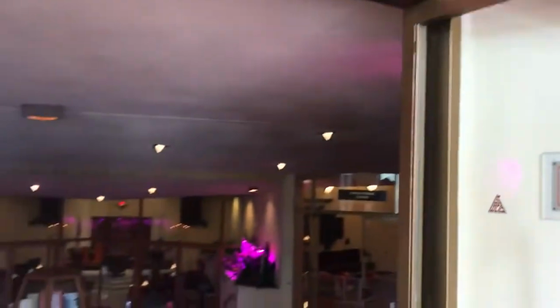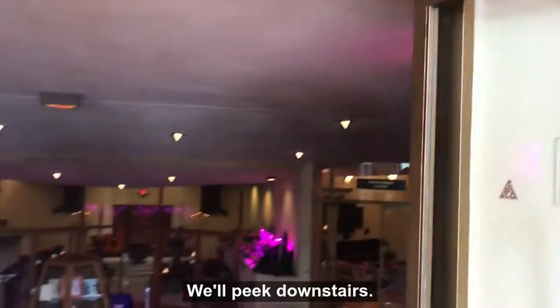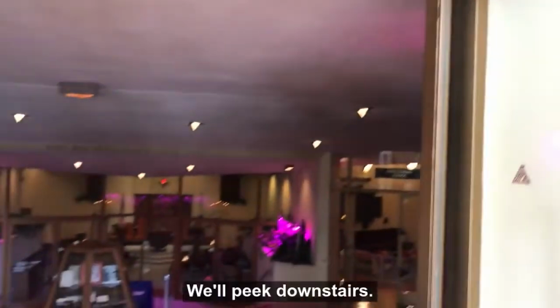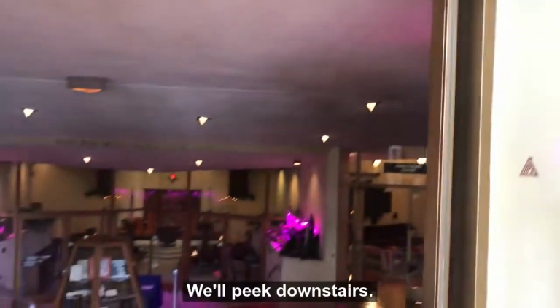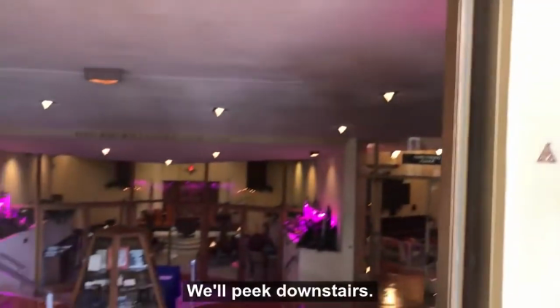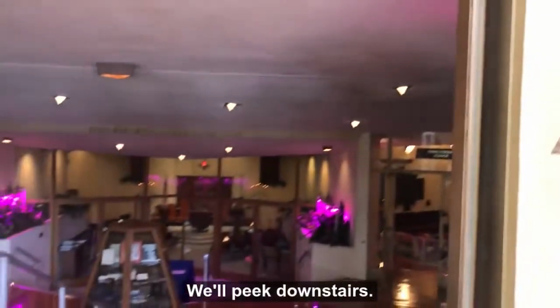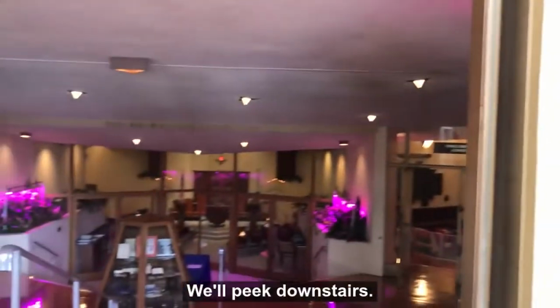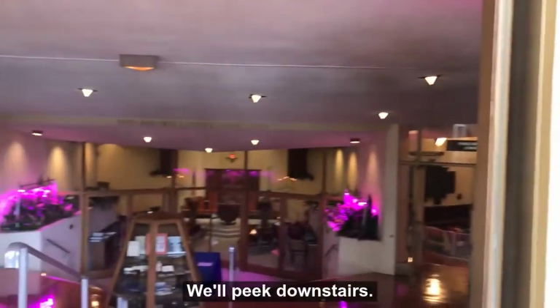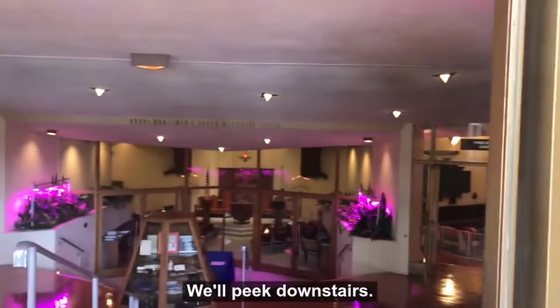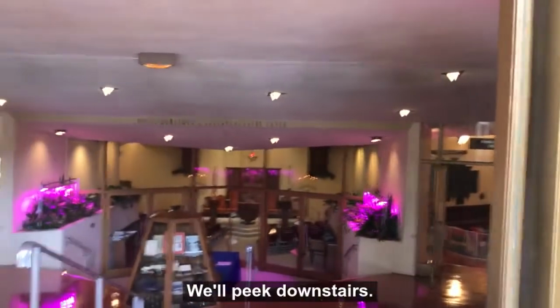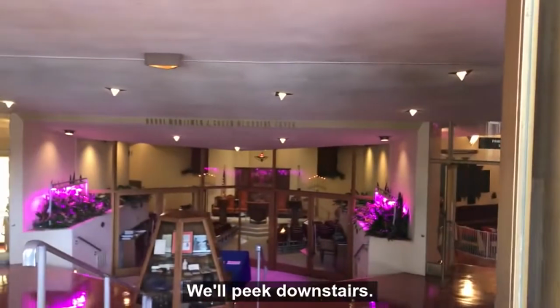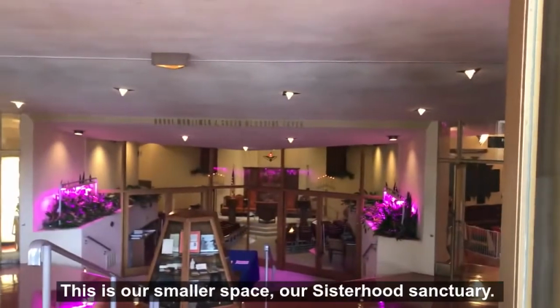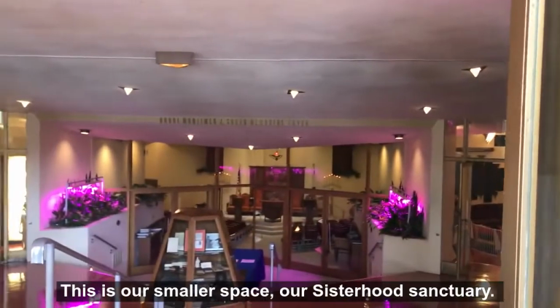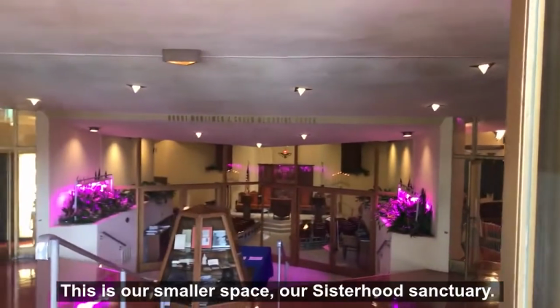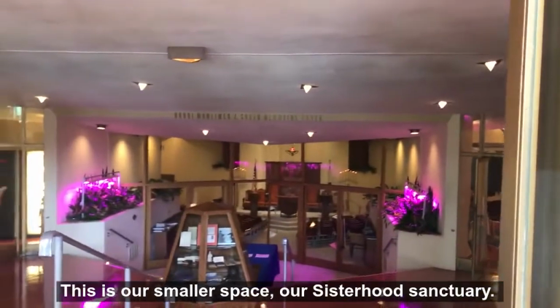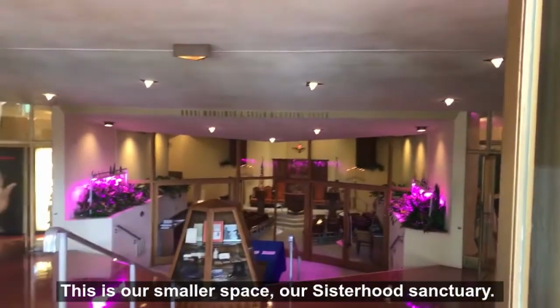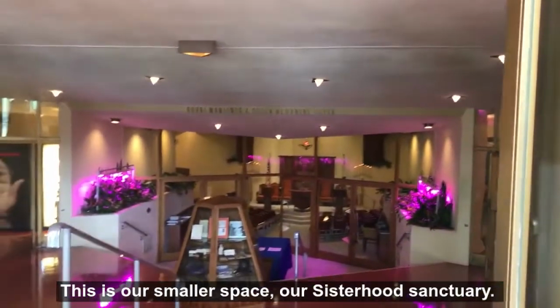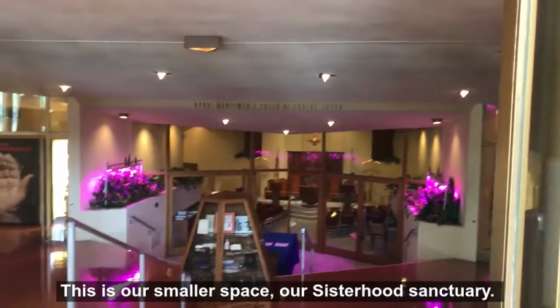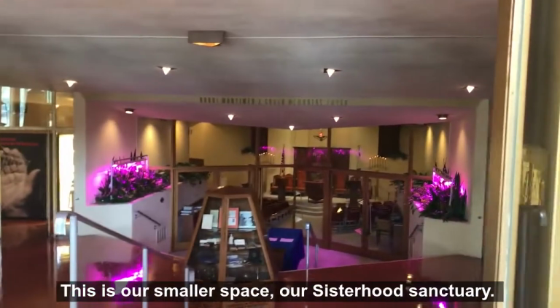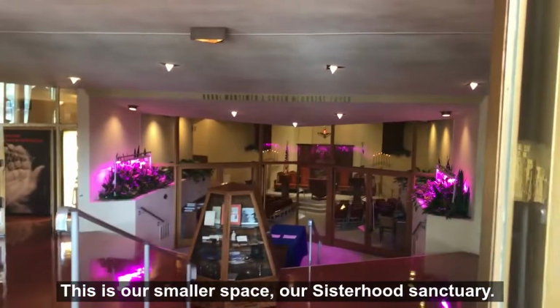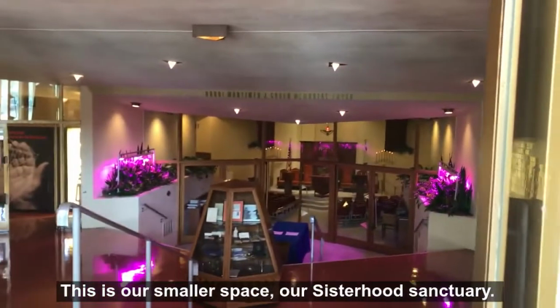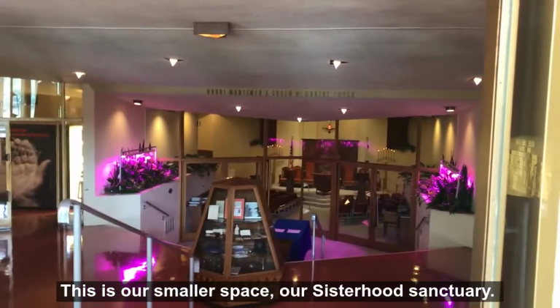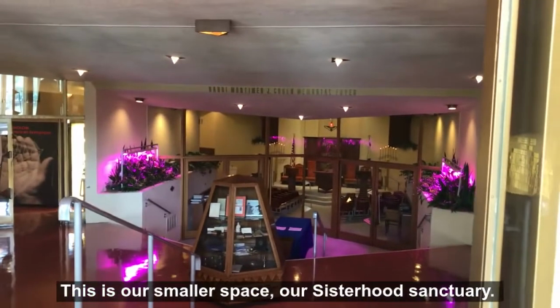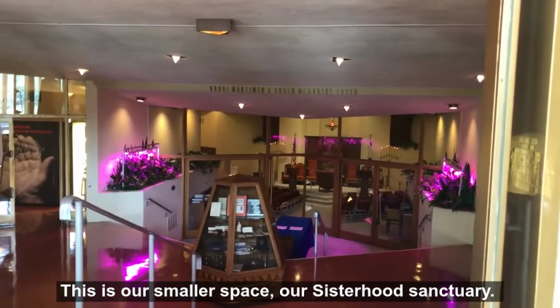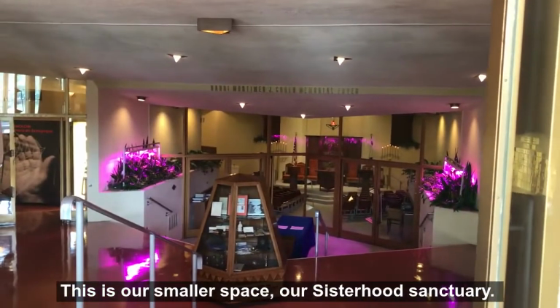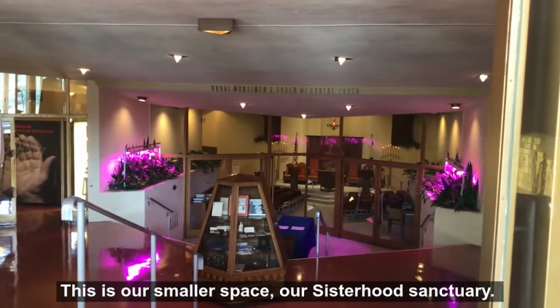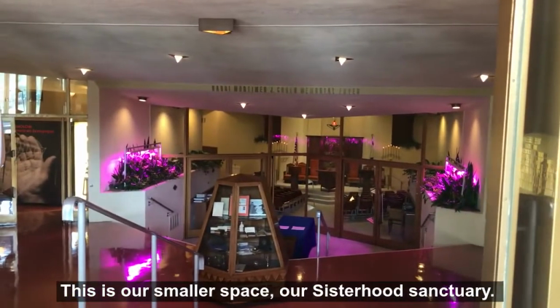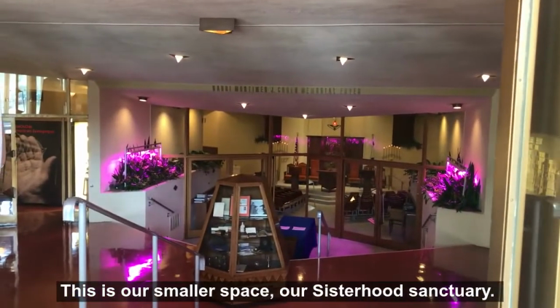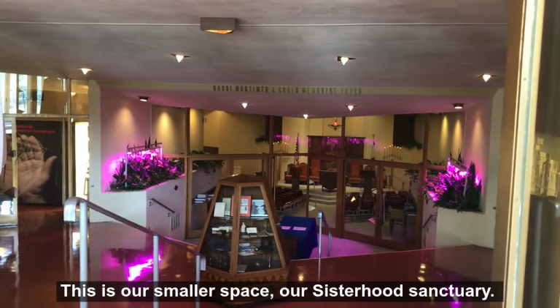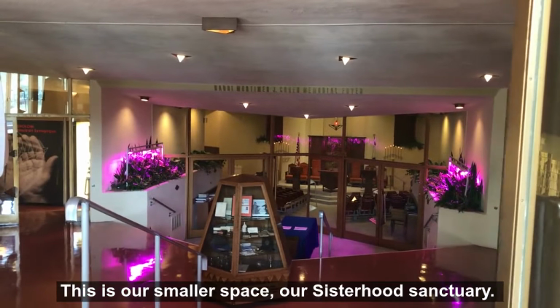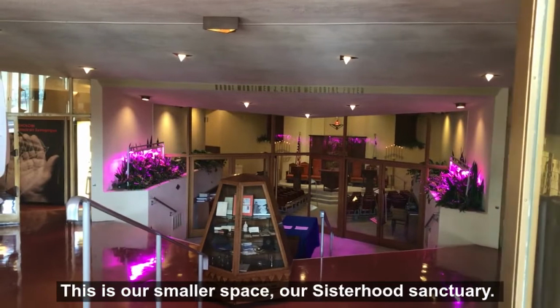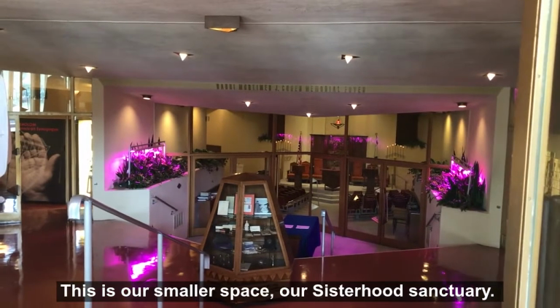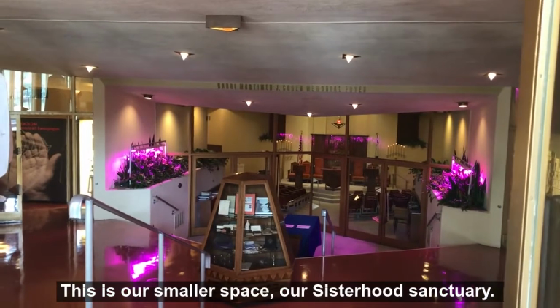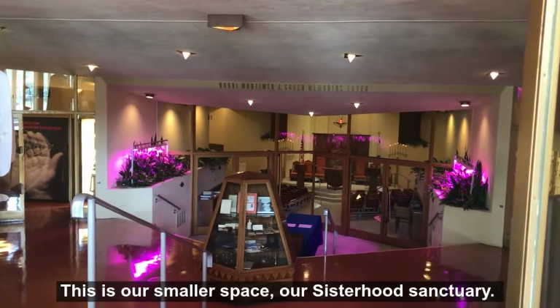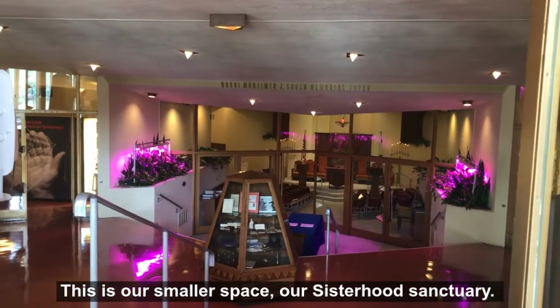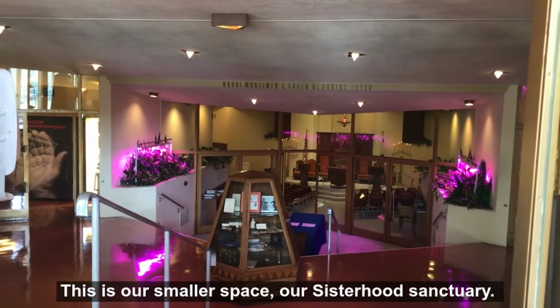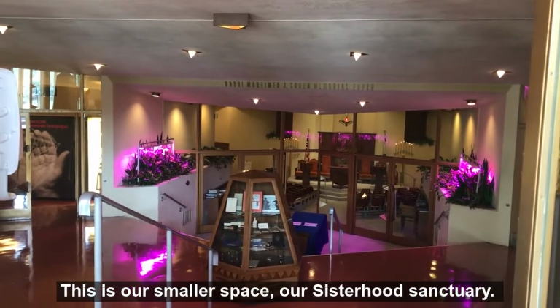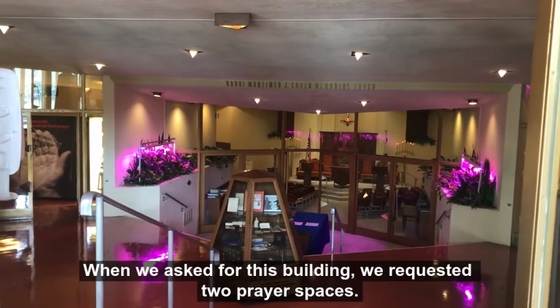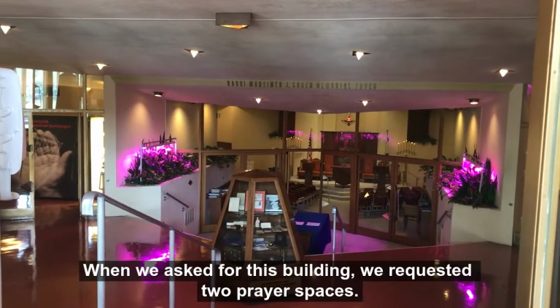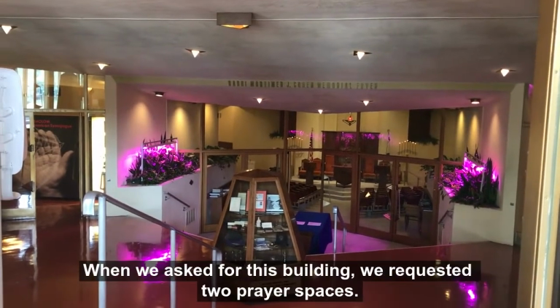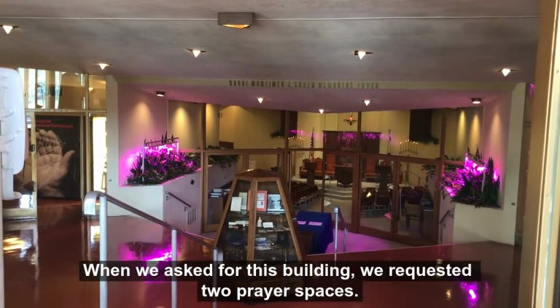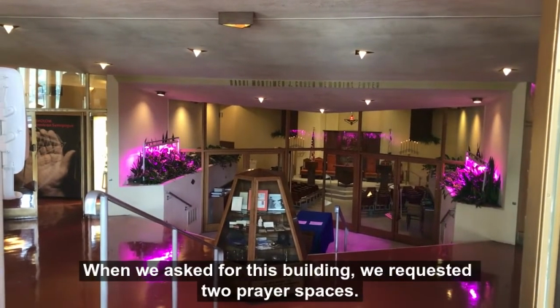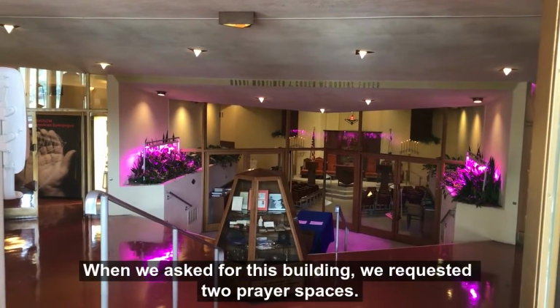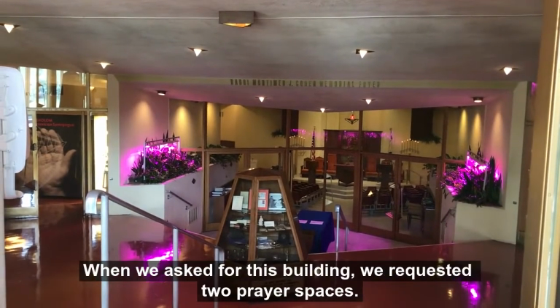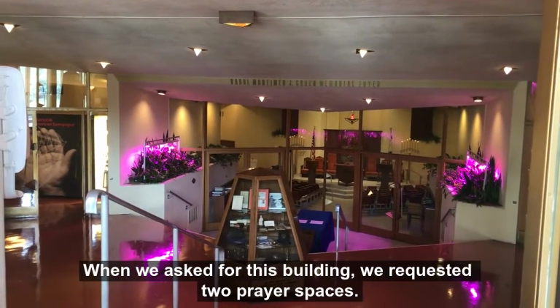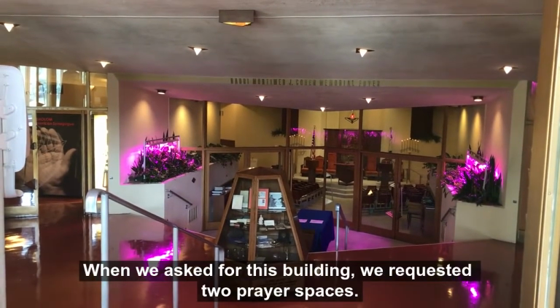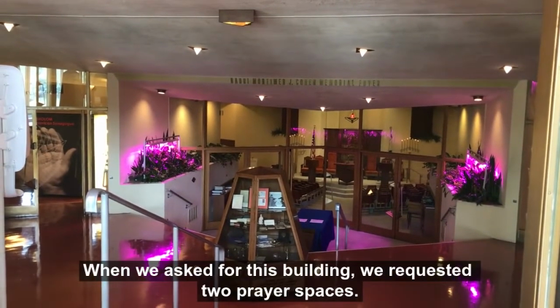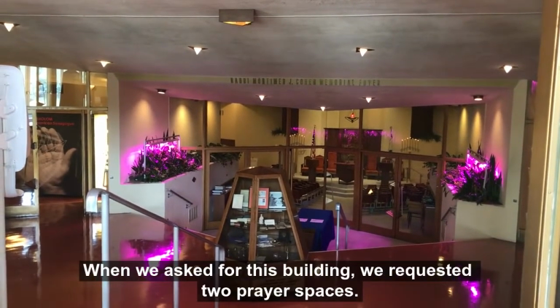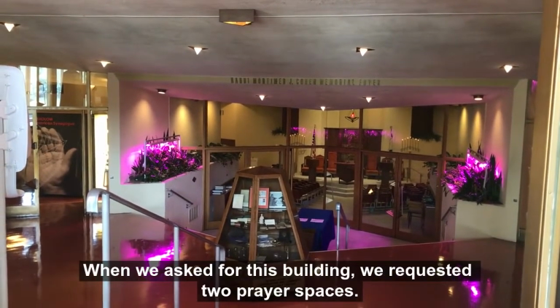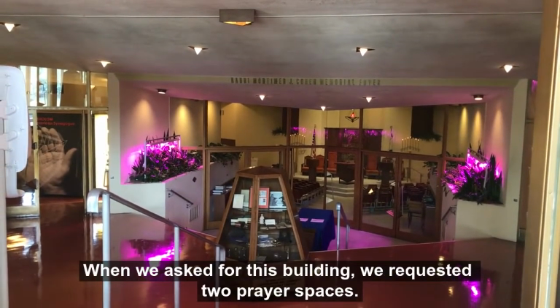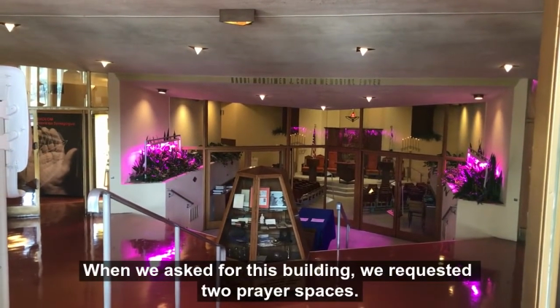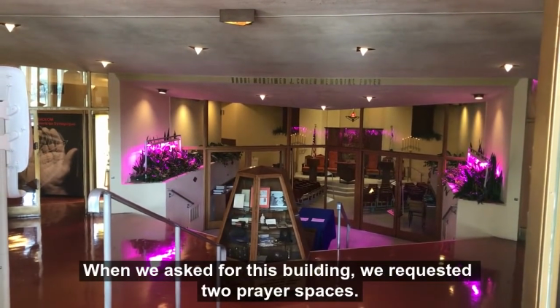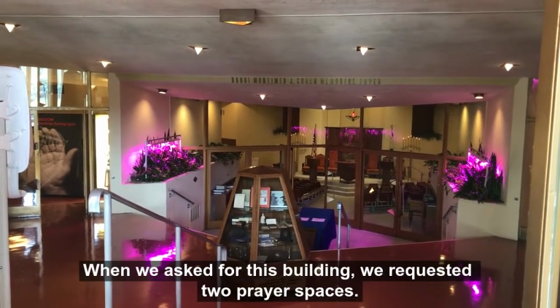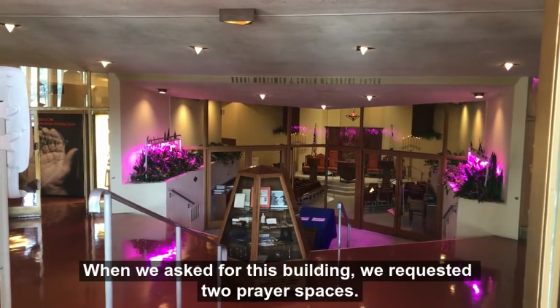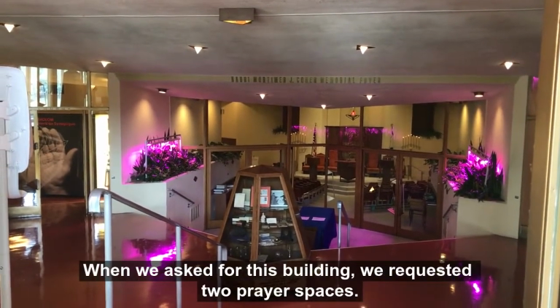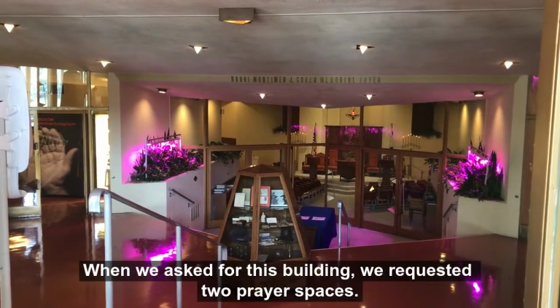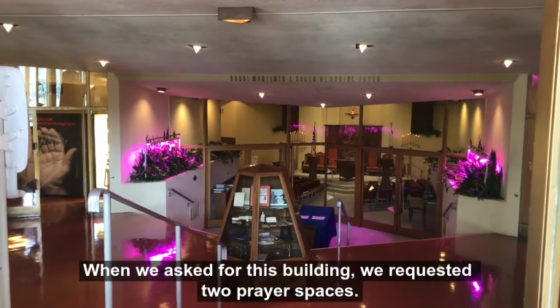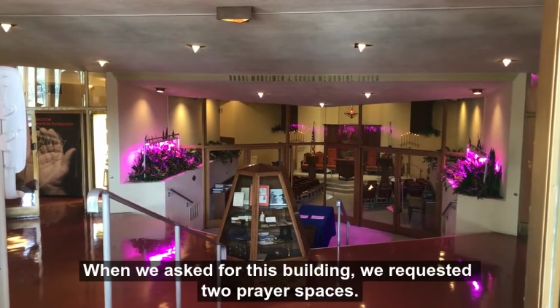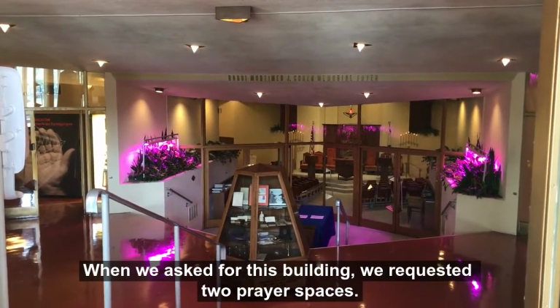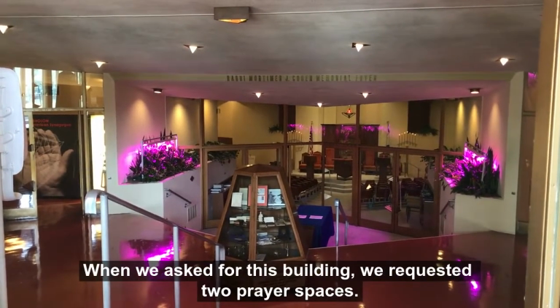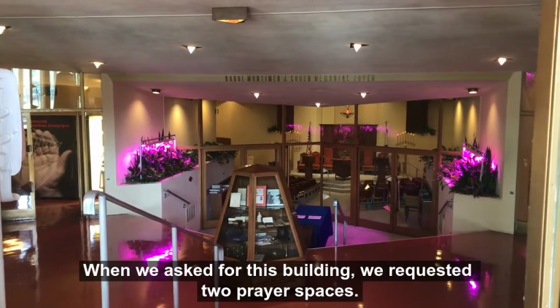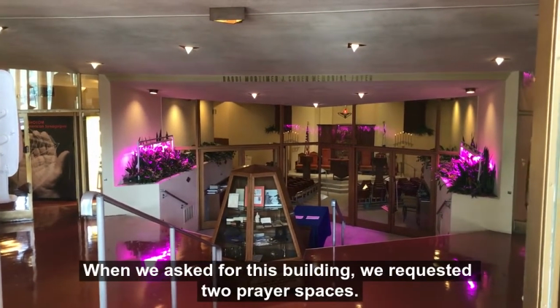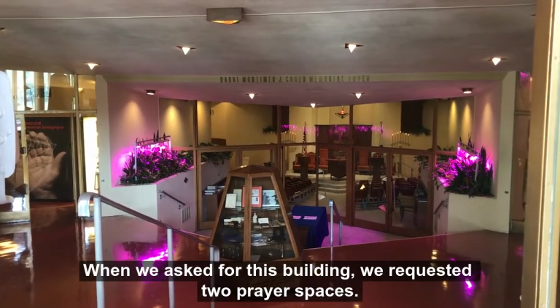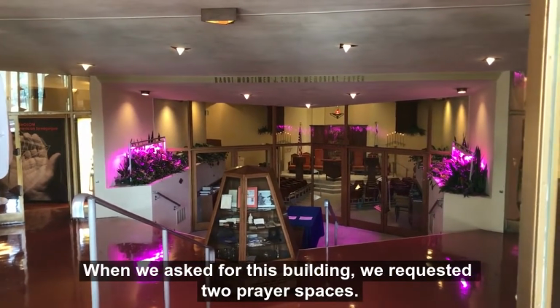Peeking downstairs, this is our smaller space — our Sisterhood Sanctuary. When we asked for this building, we requested two prayer spaces.